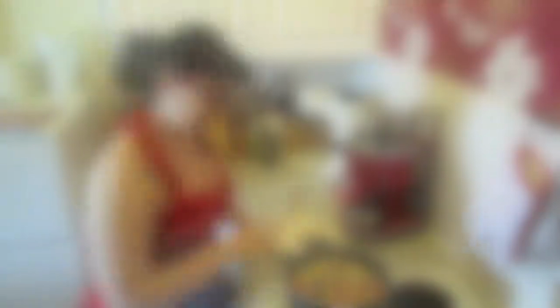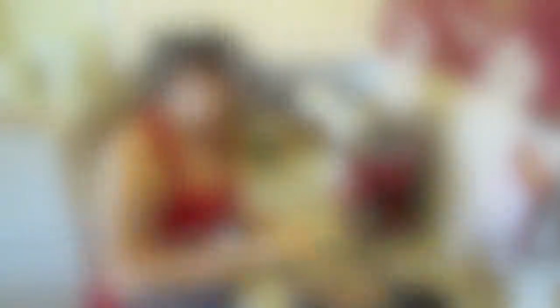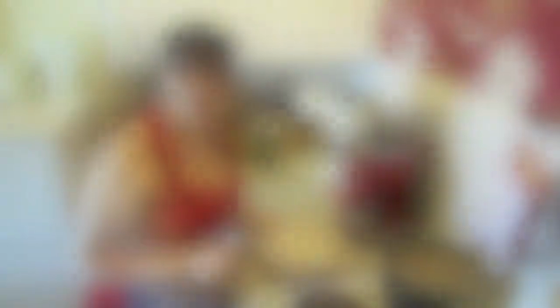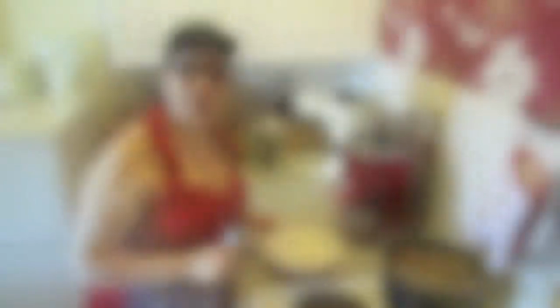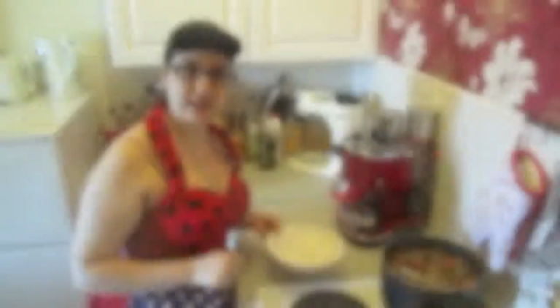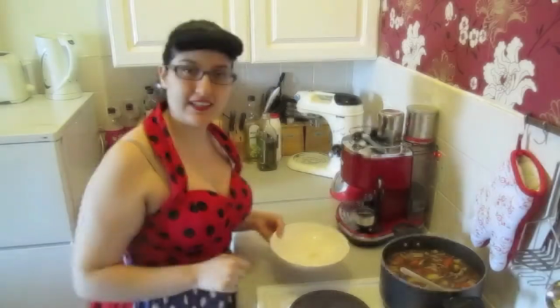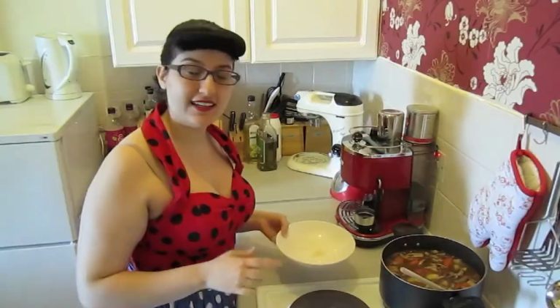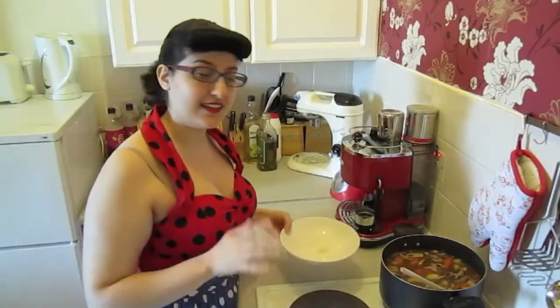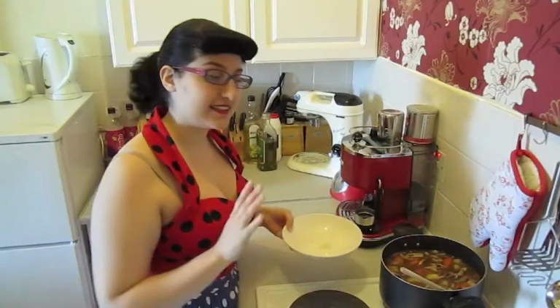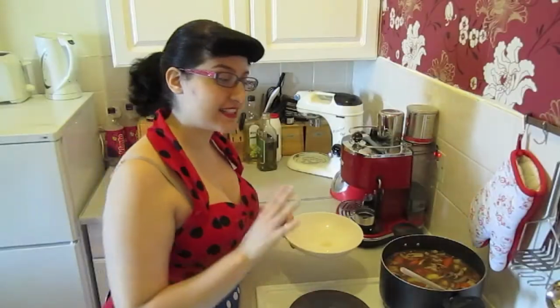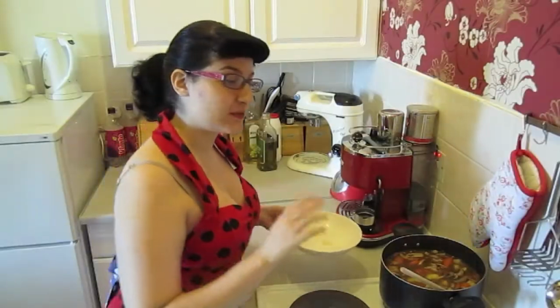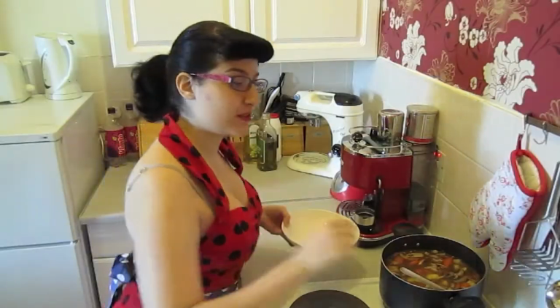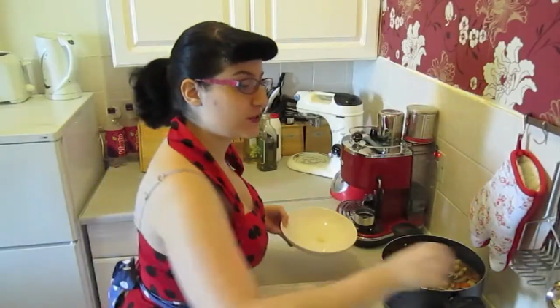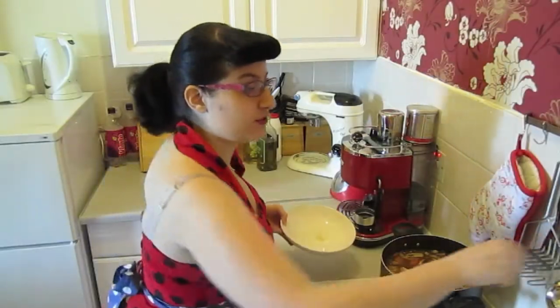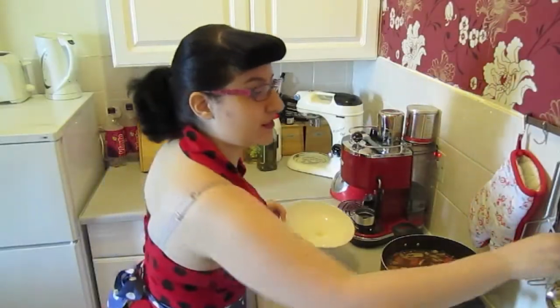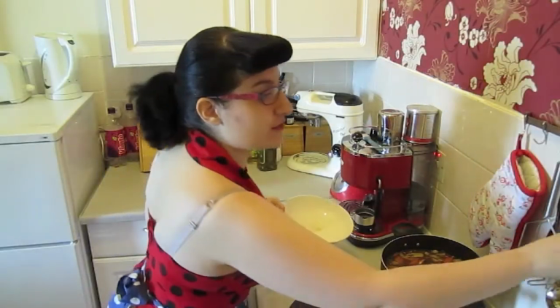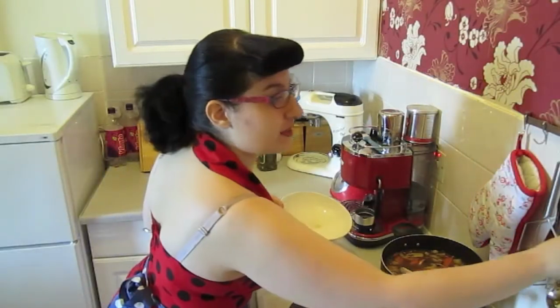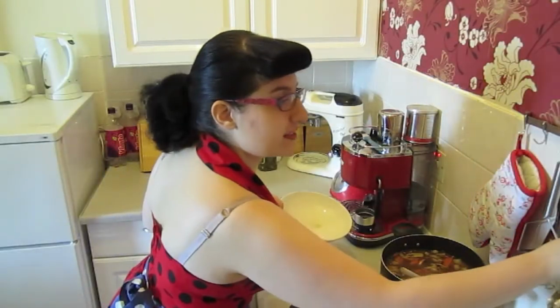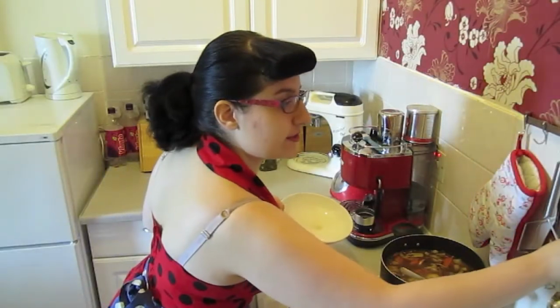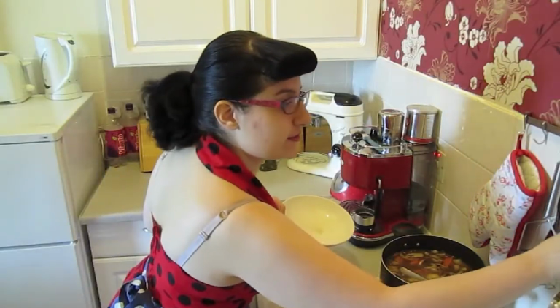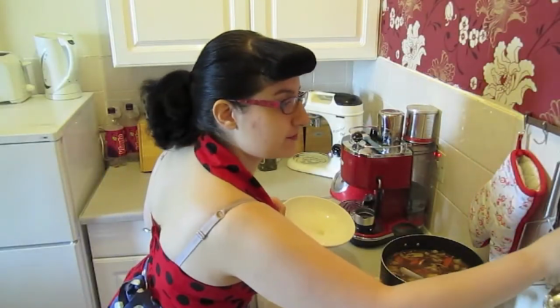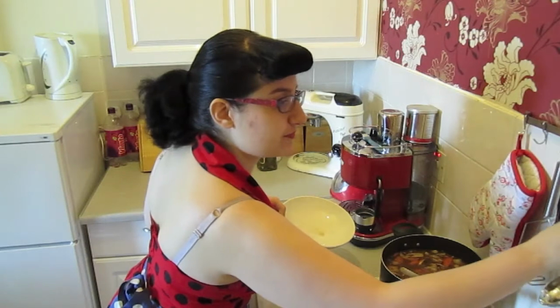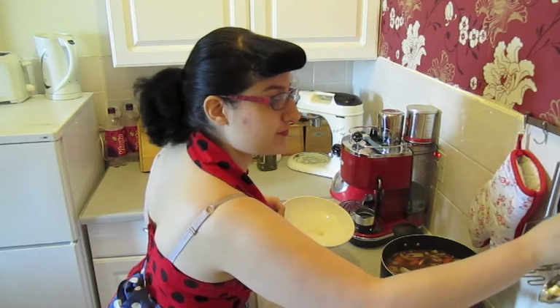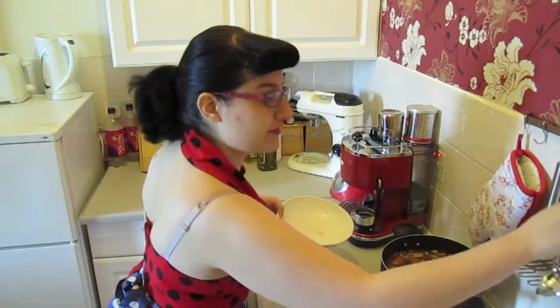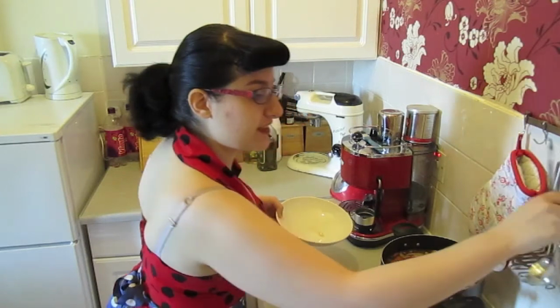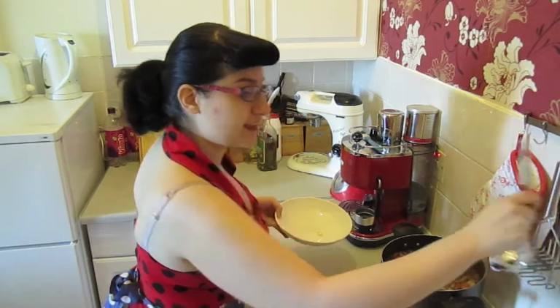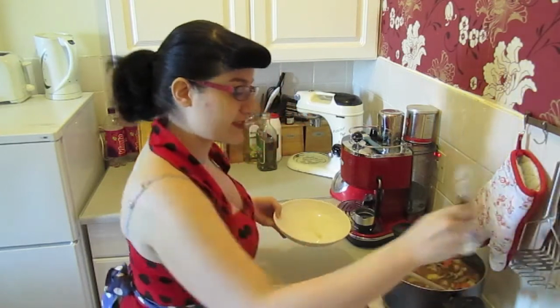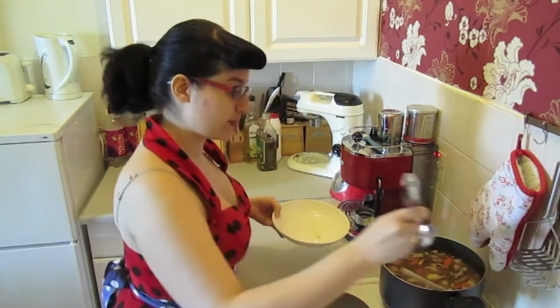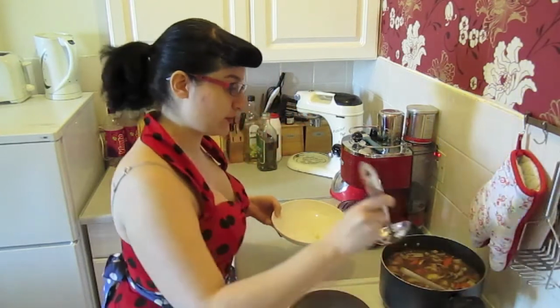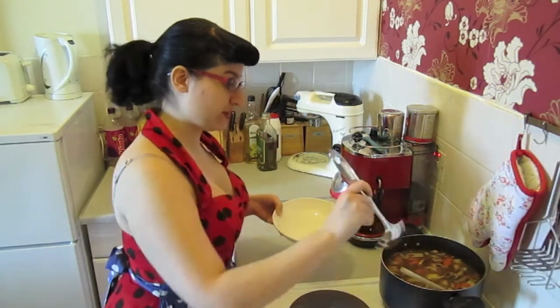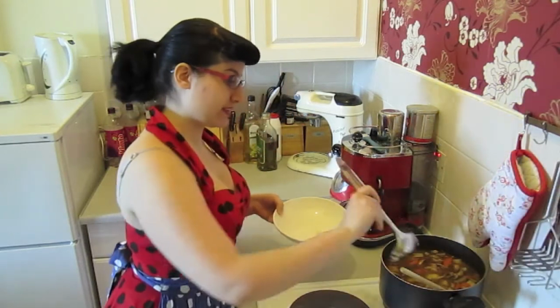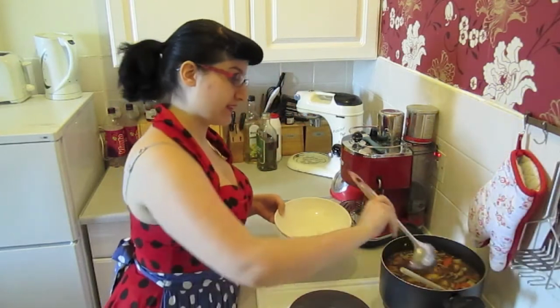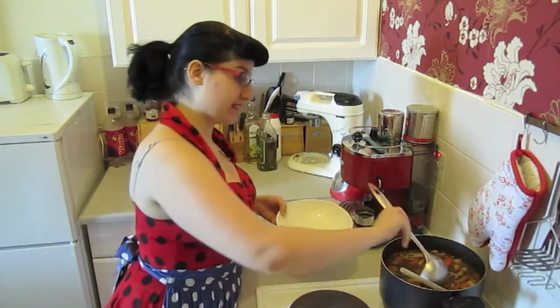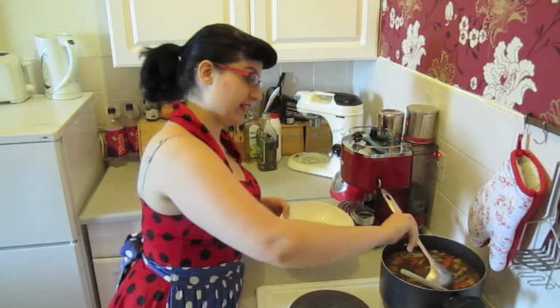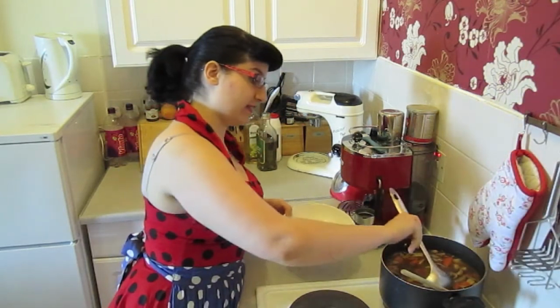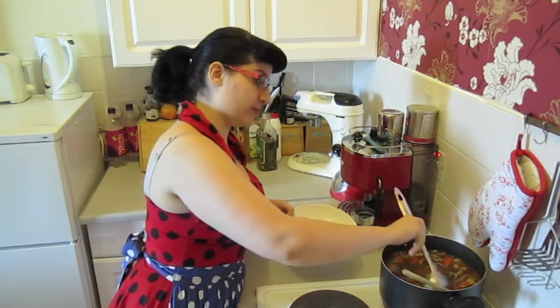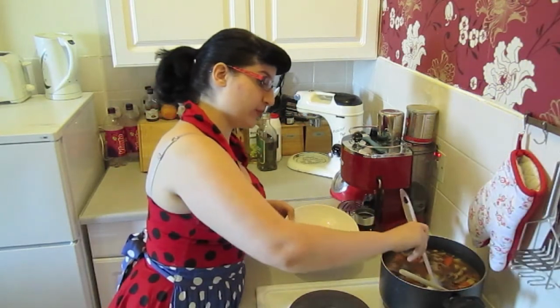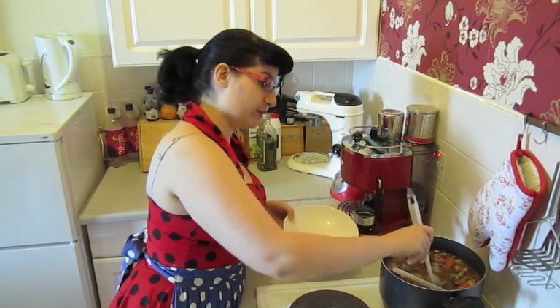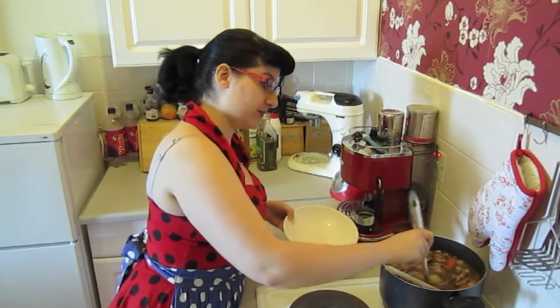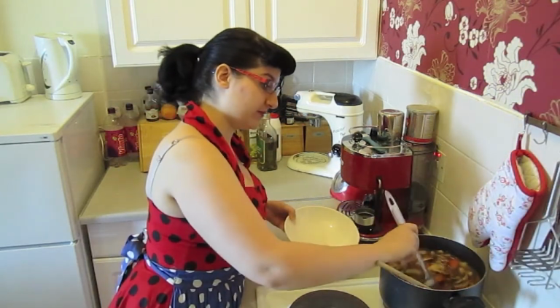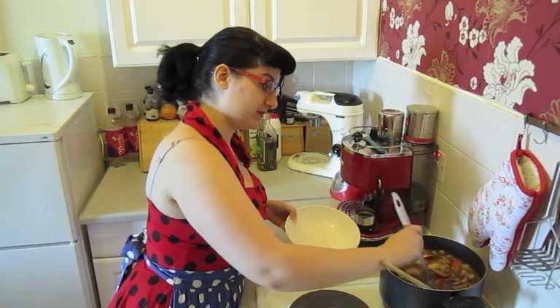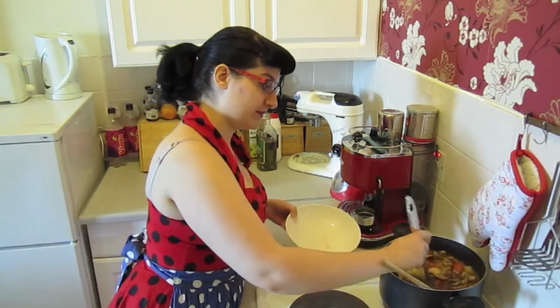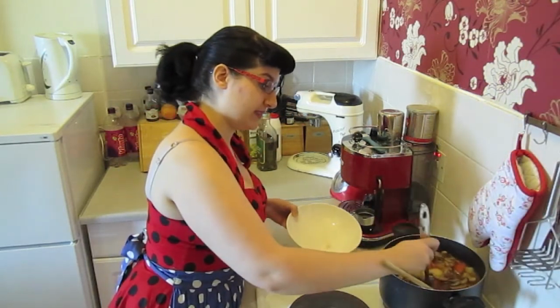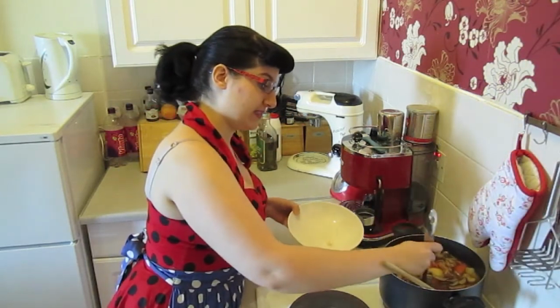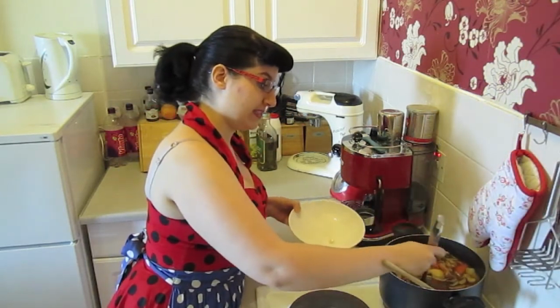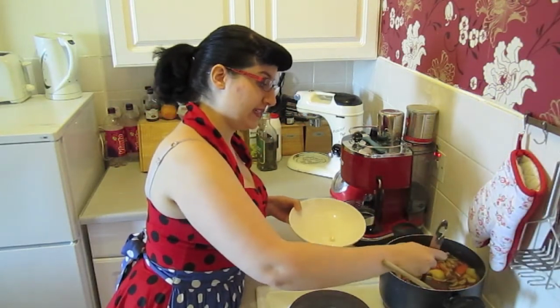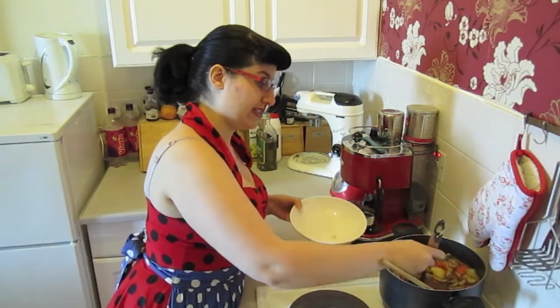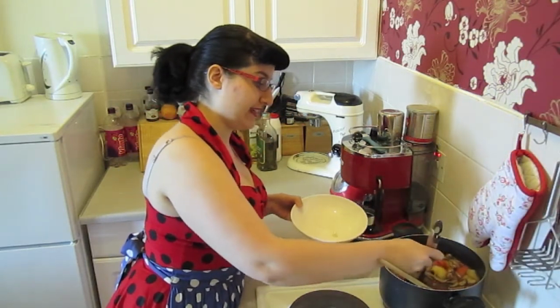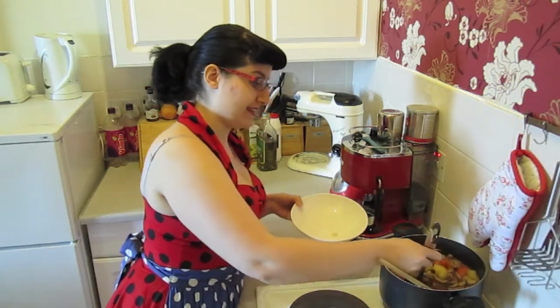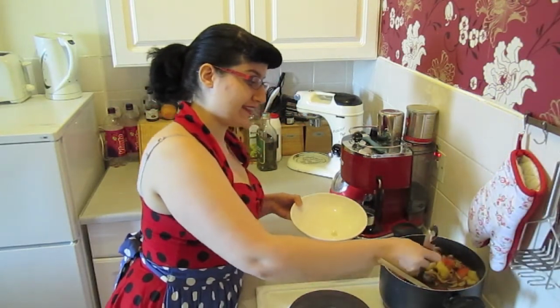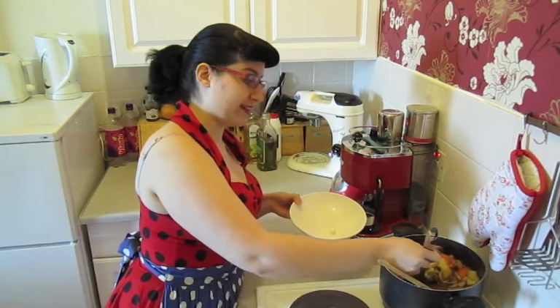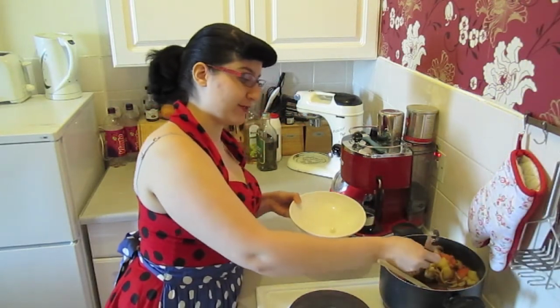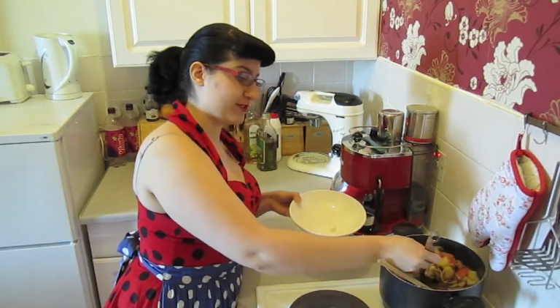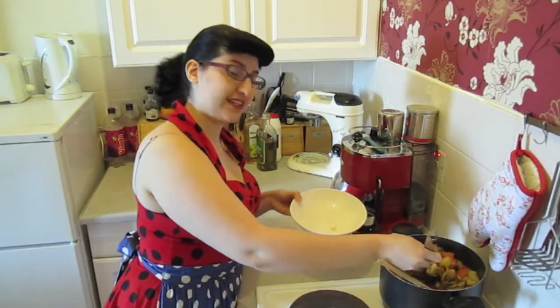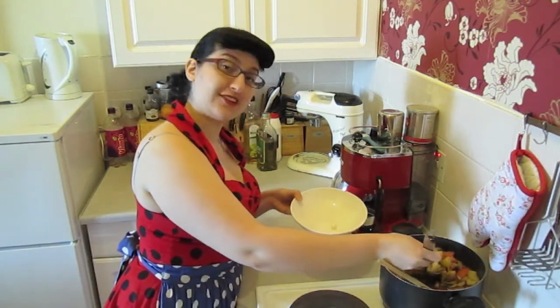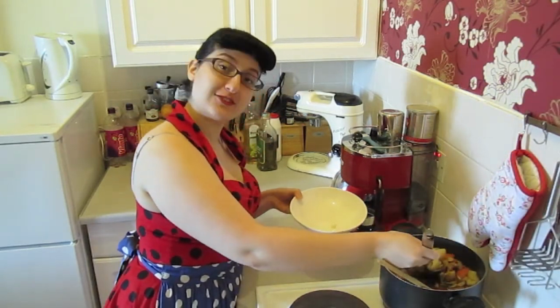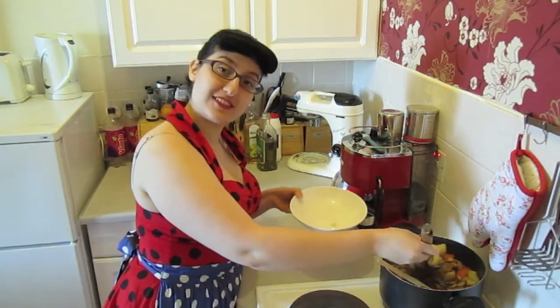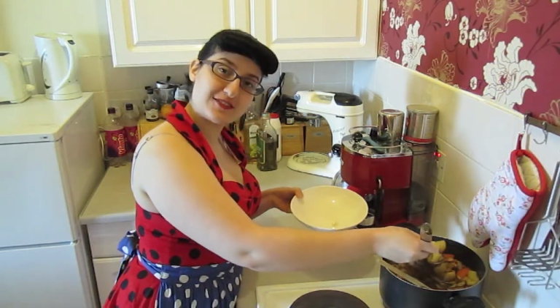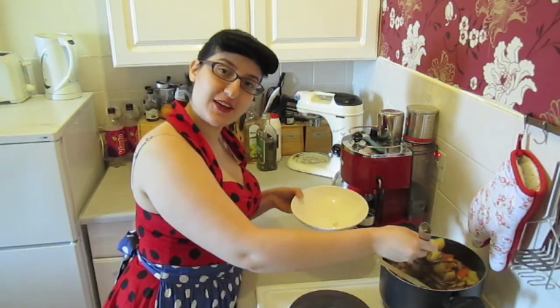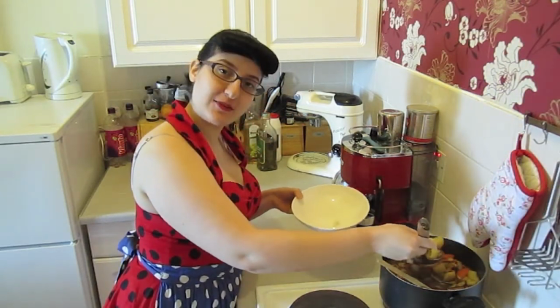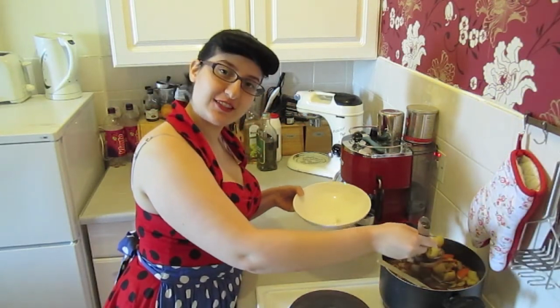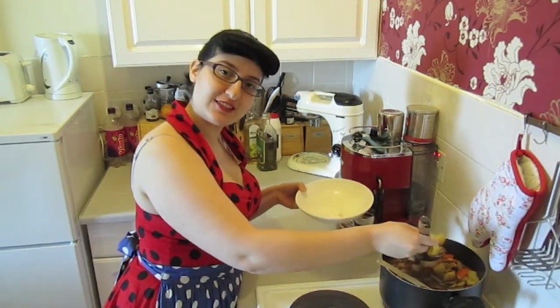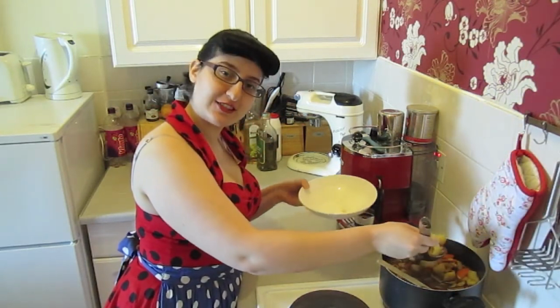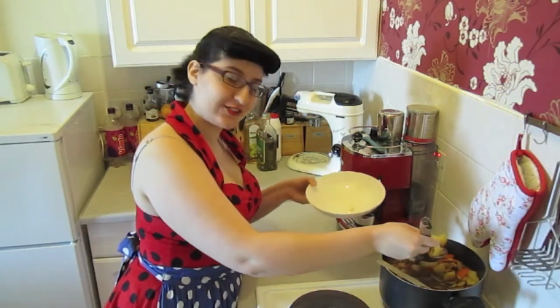Okay, that's my stew done right there. So get a bowl and help yourself to this fabulous stew.